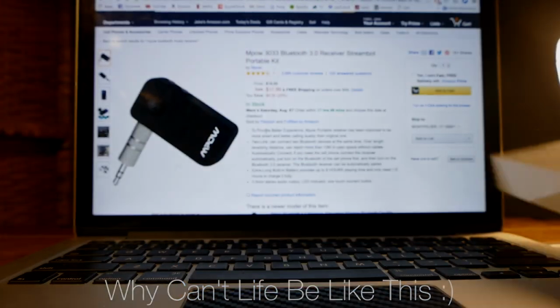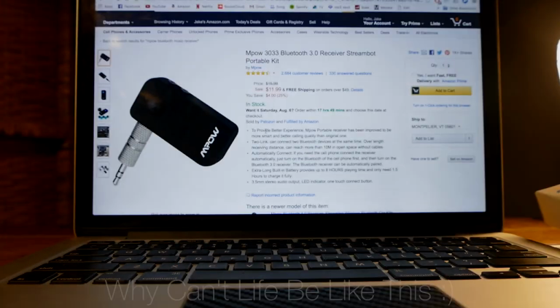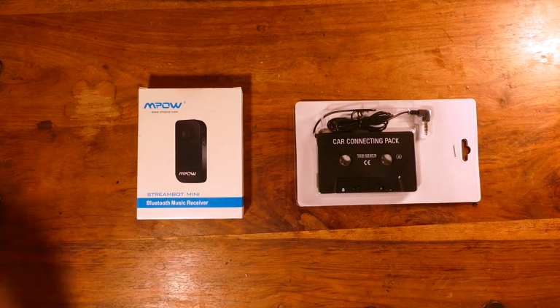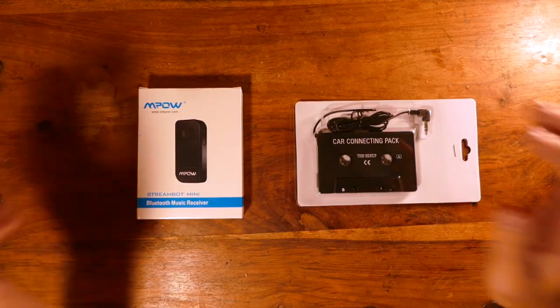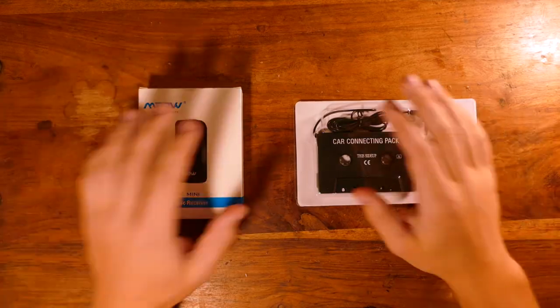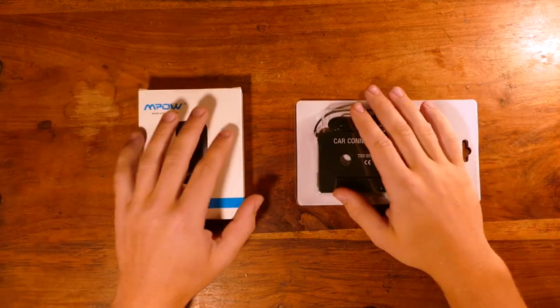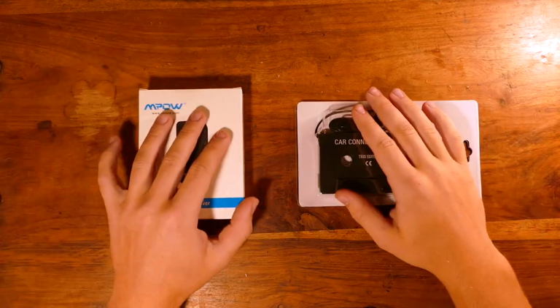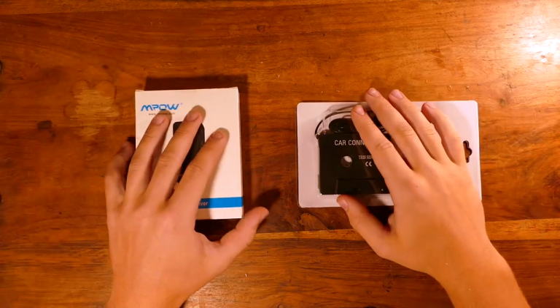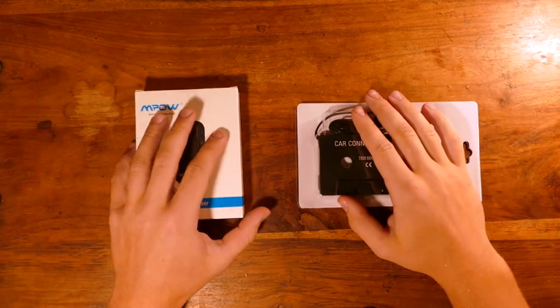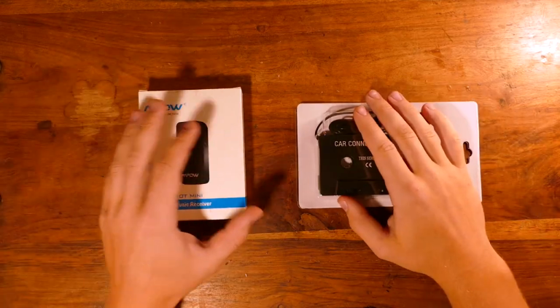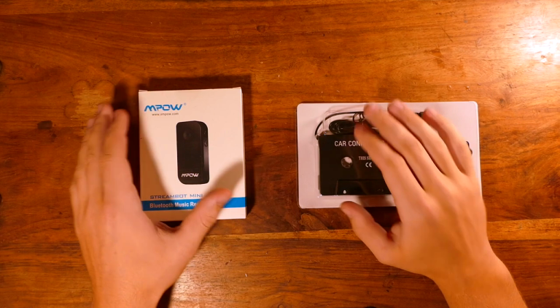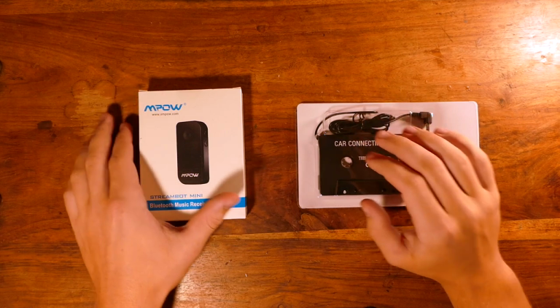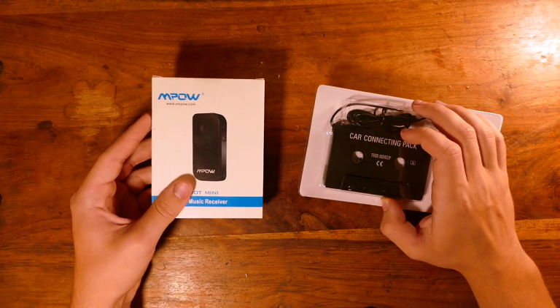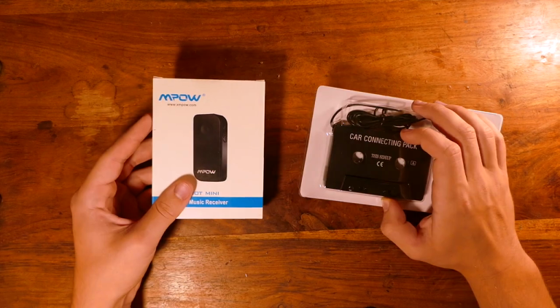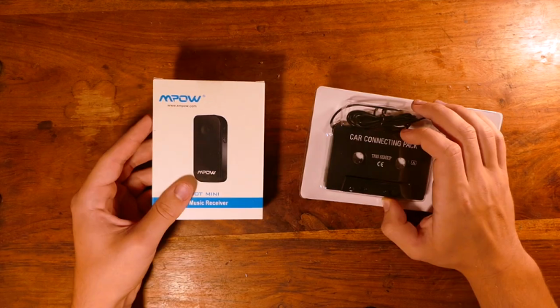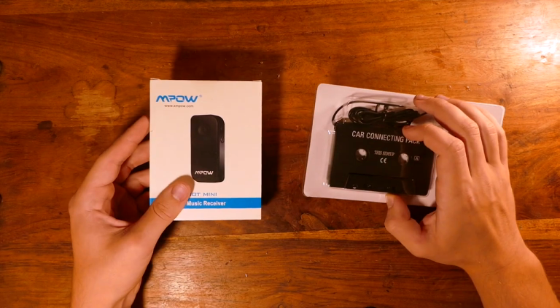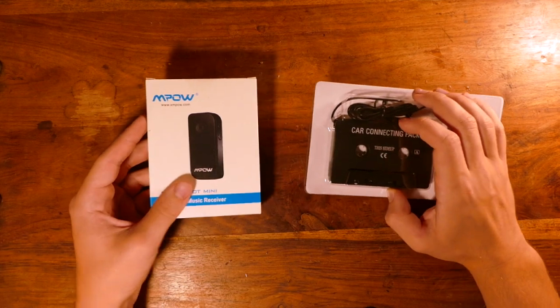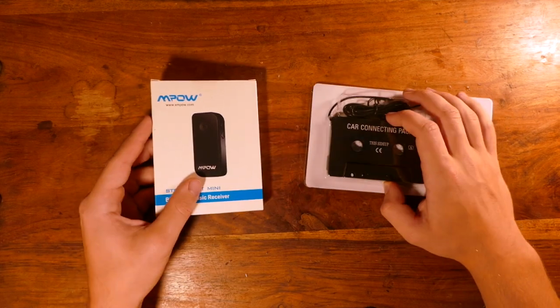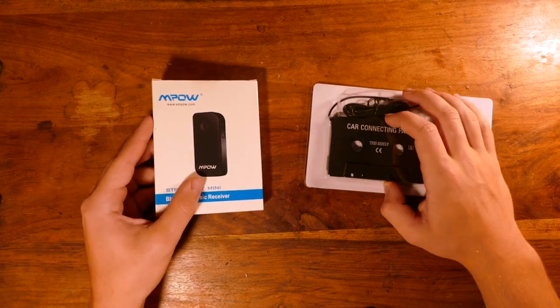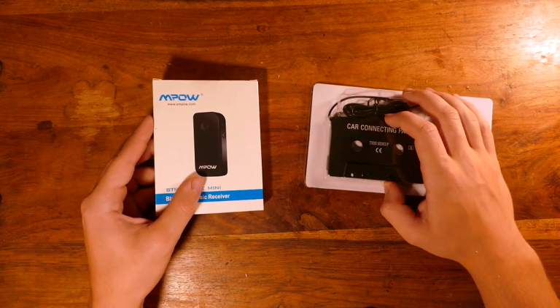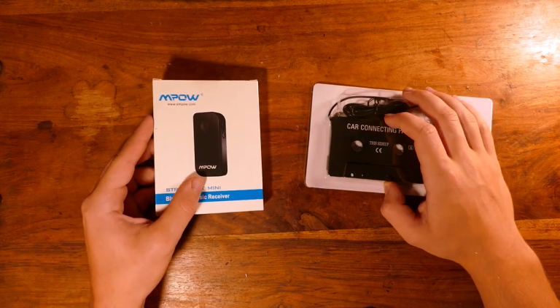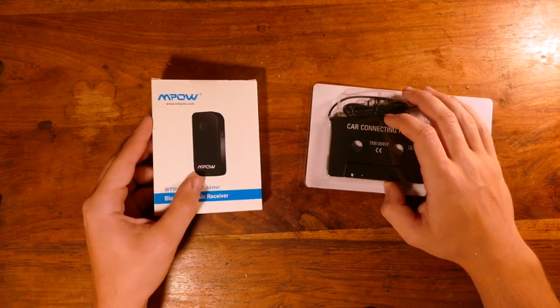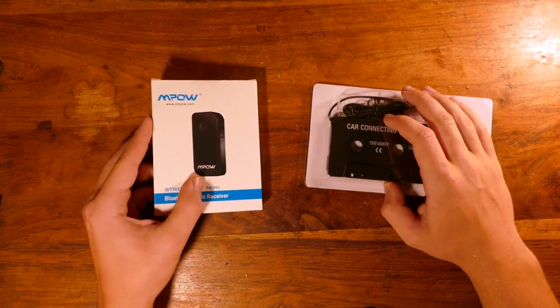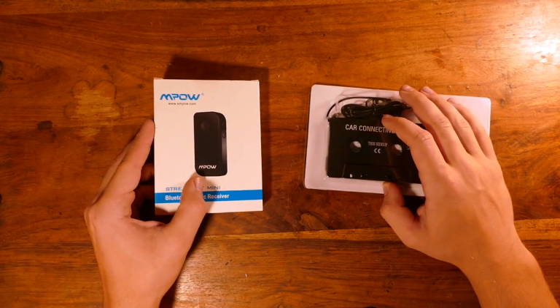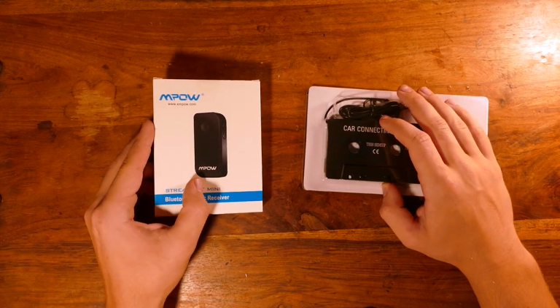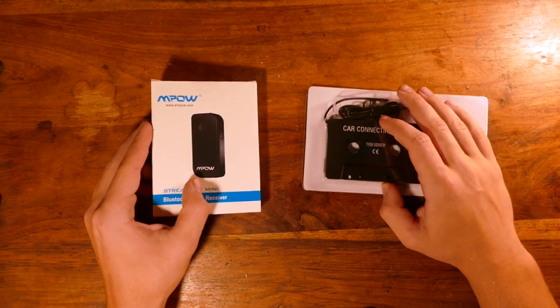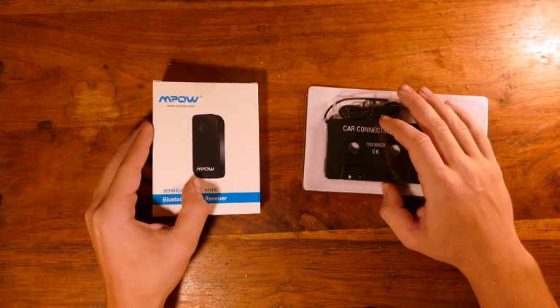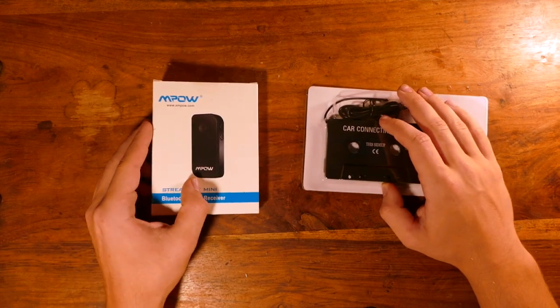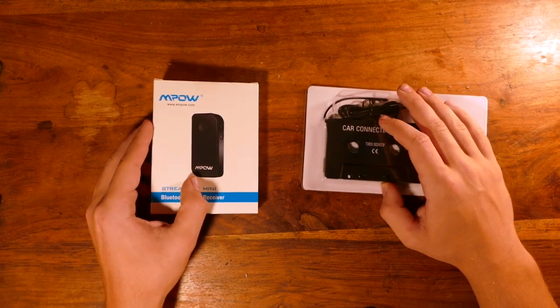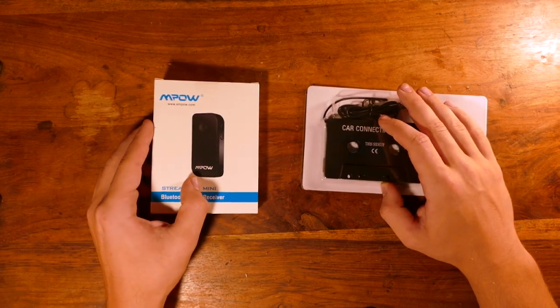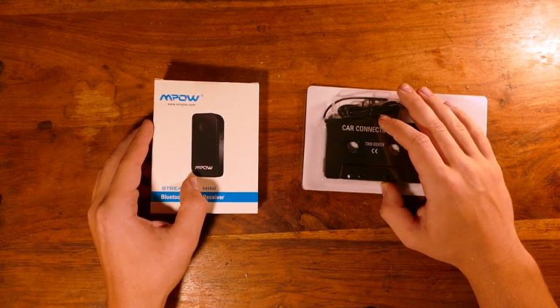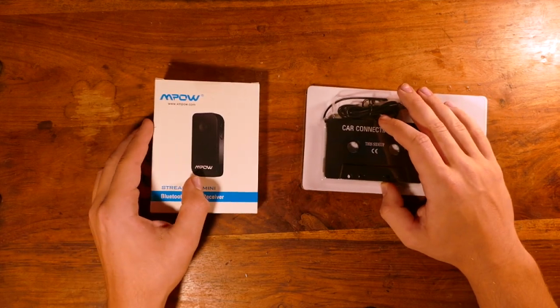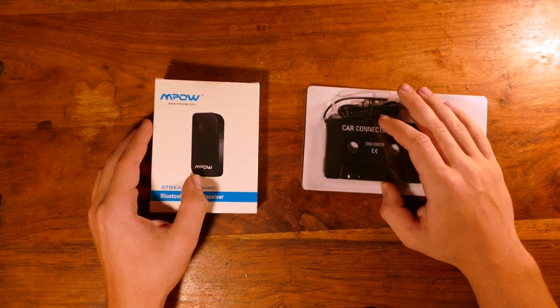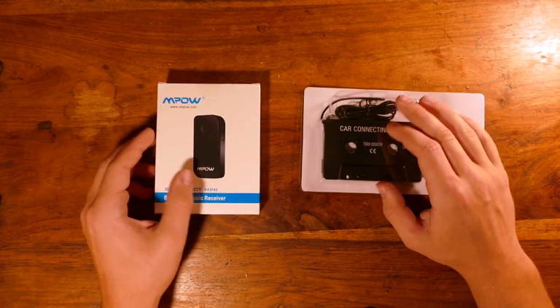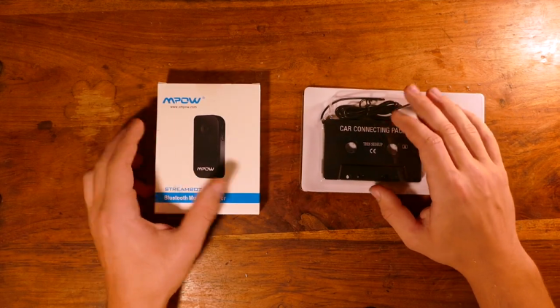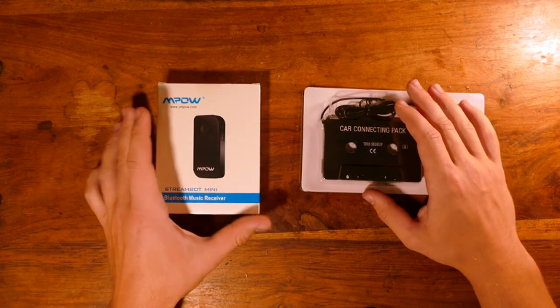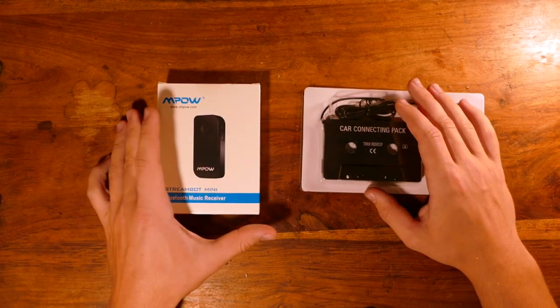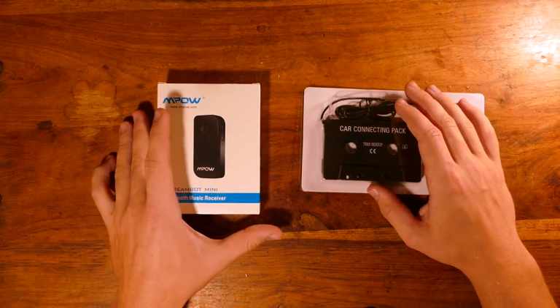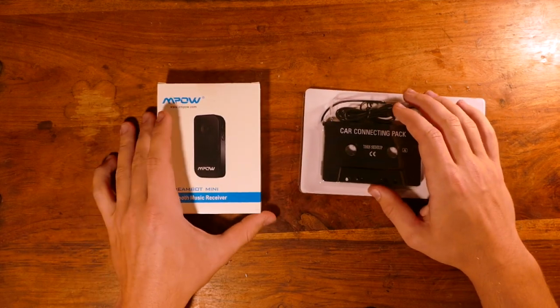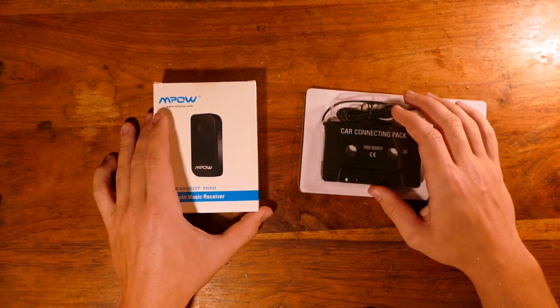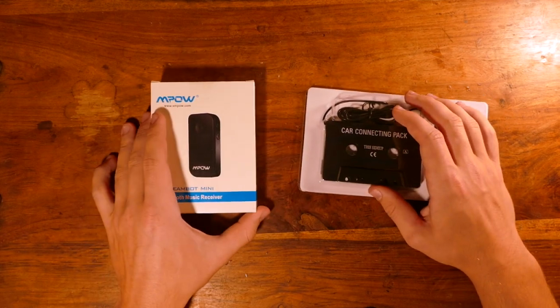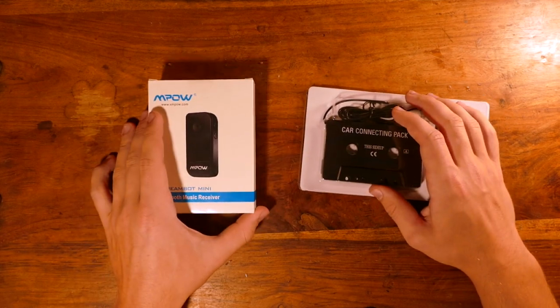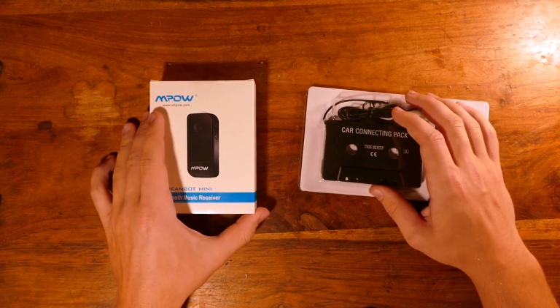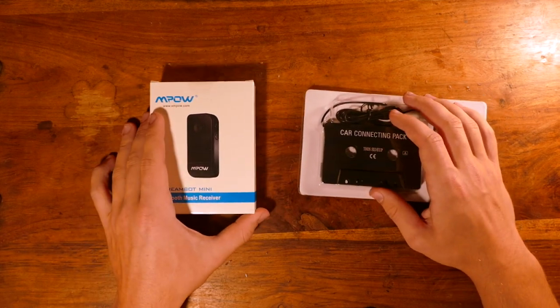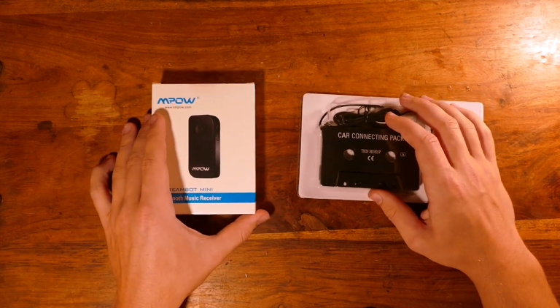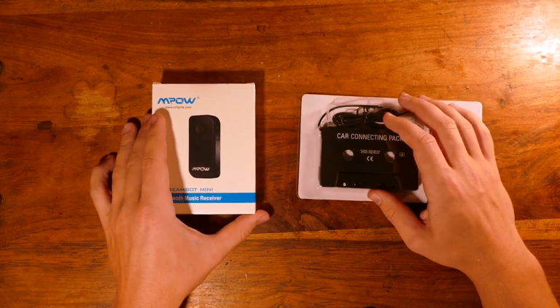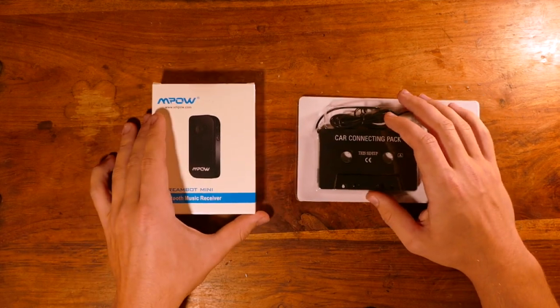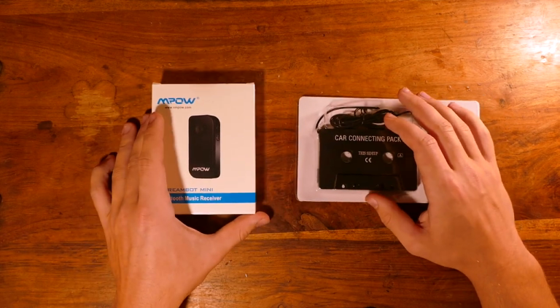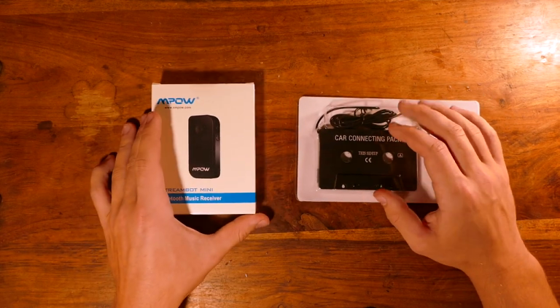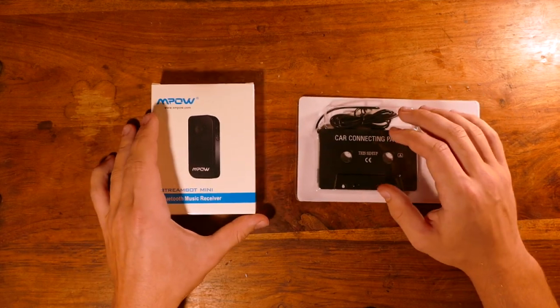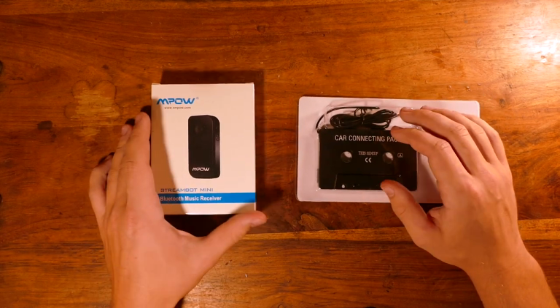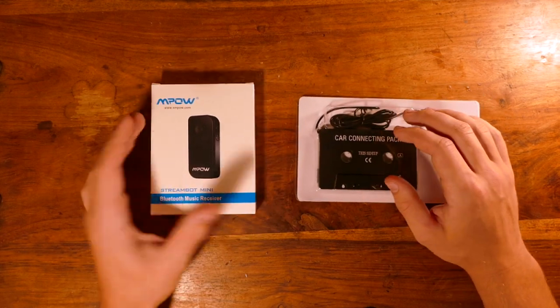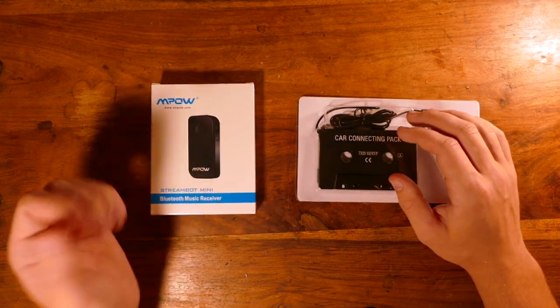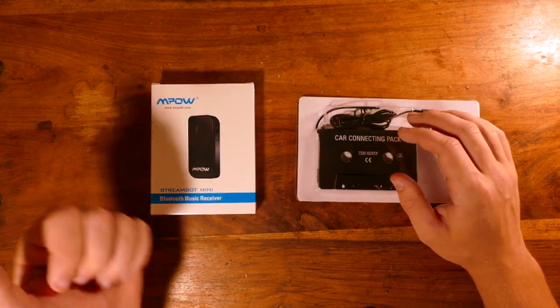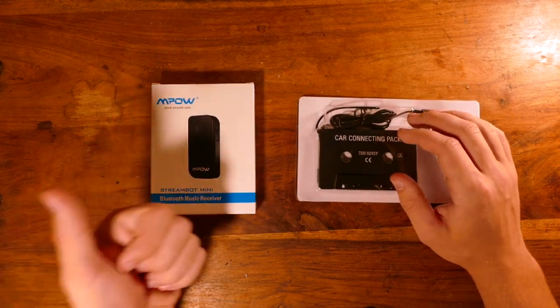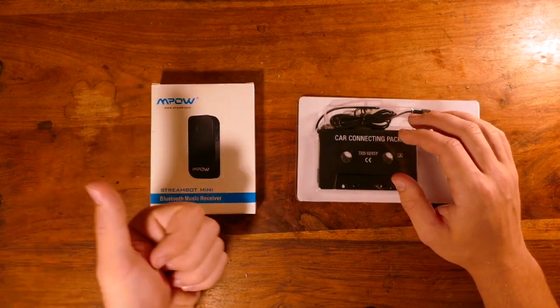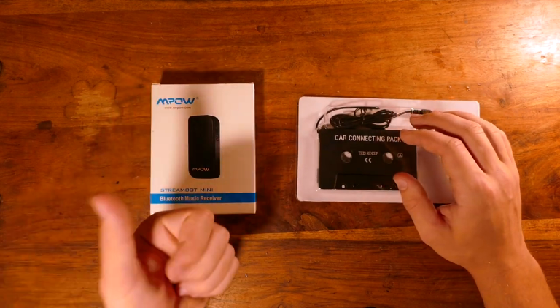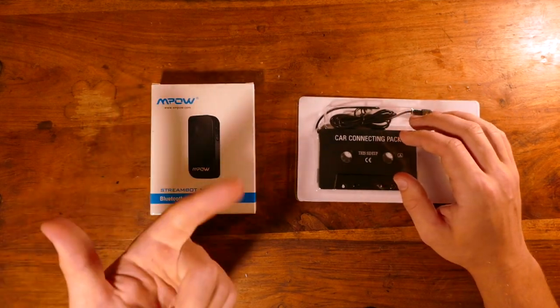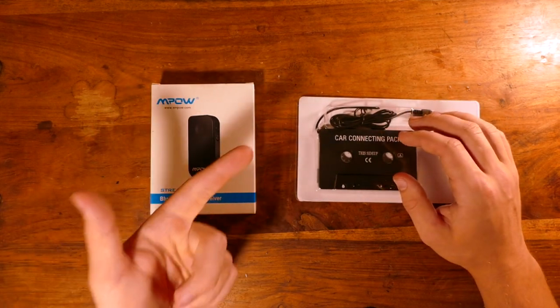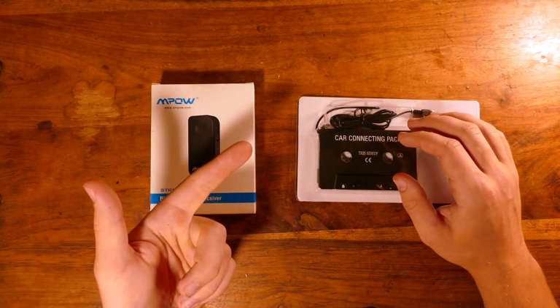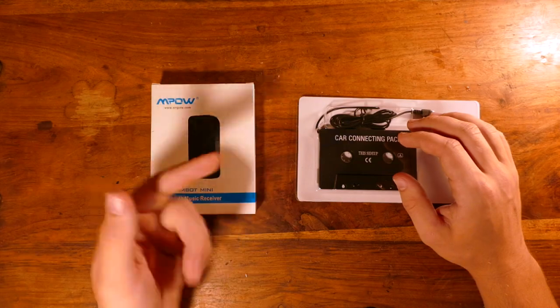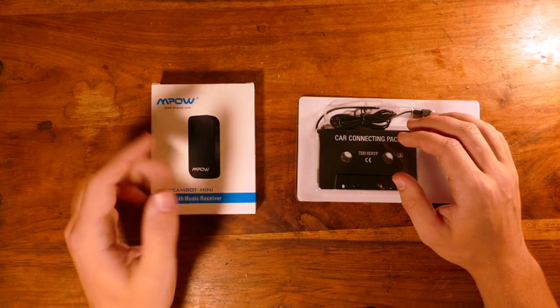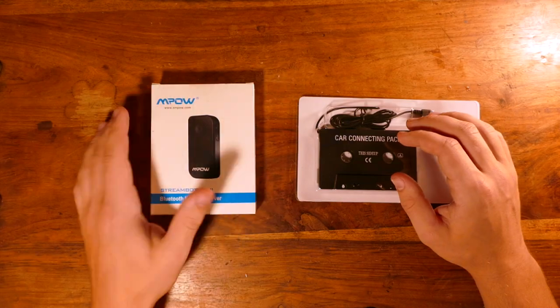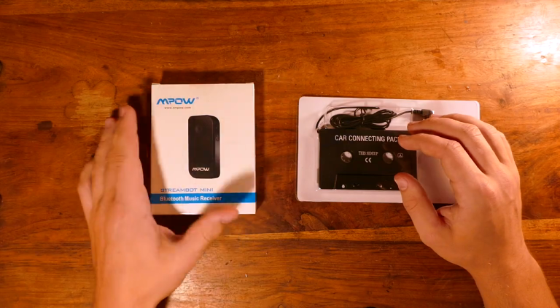Hey, what's up guys. So if you have a car that doesn't have an aux adapter, then you're probably stuck listening to radio, because CDs and tapes are dead.